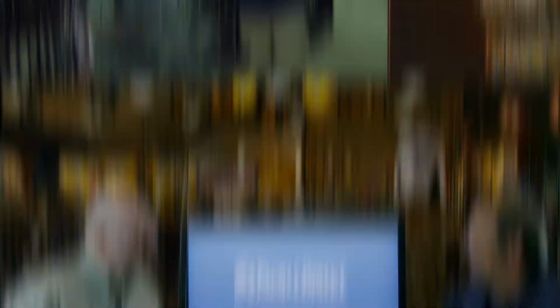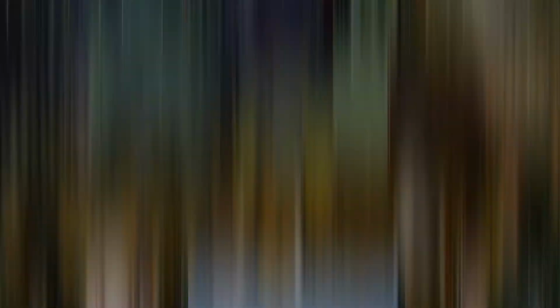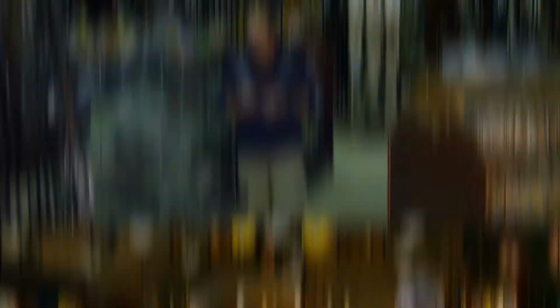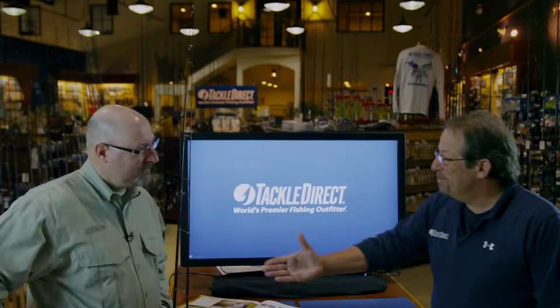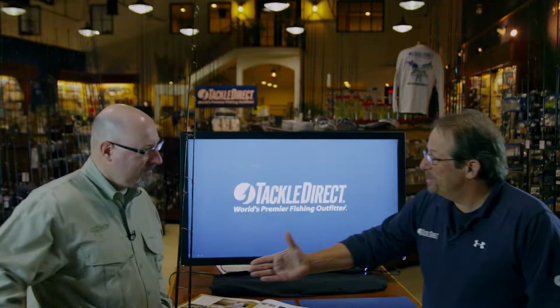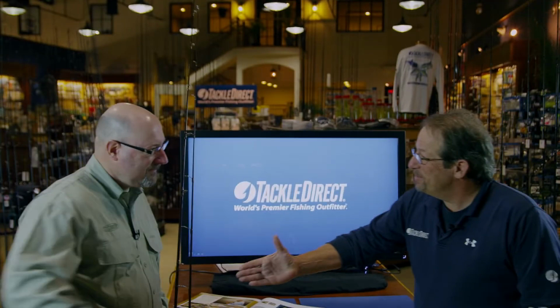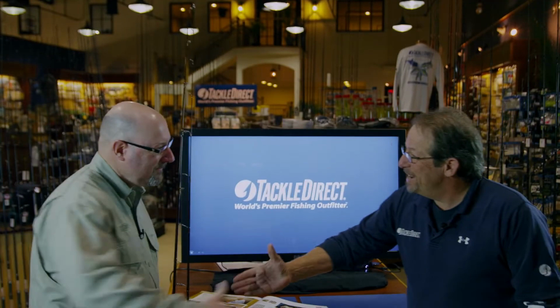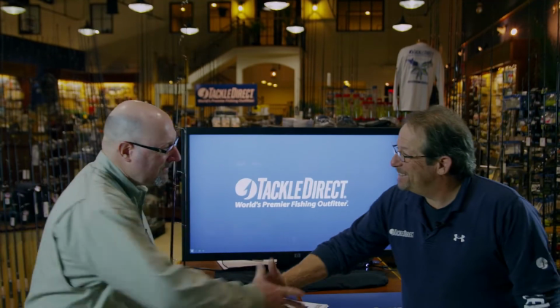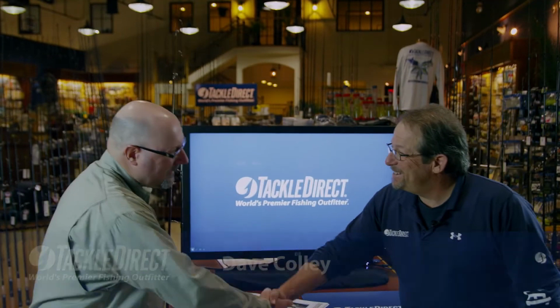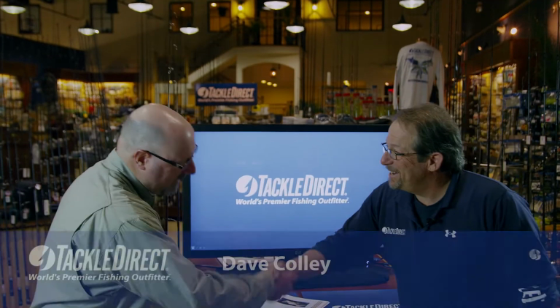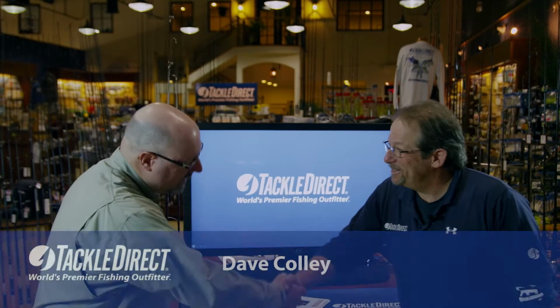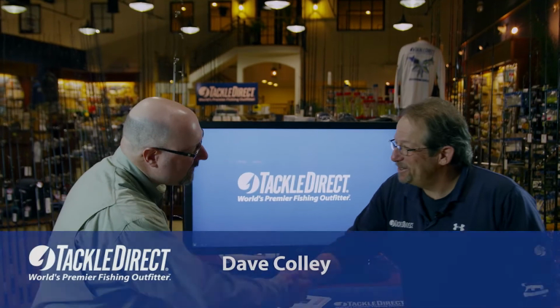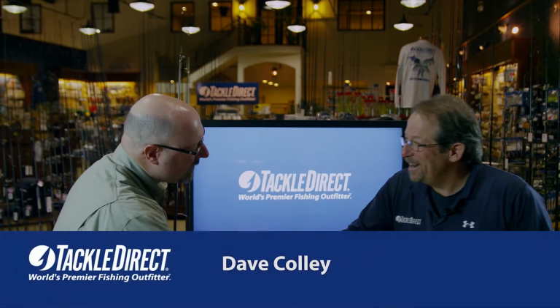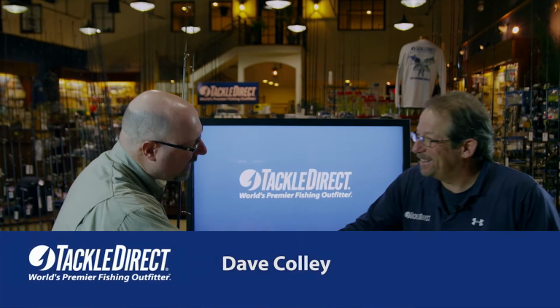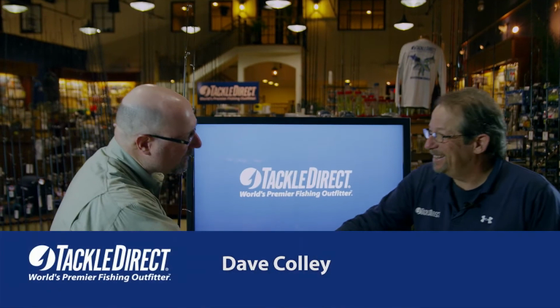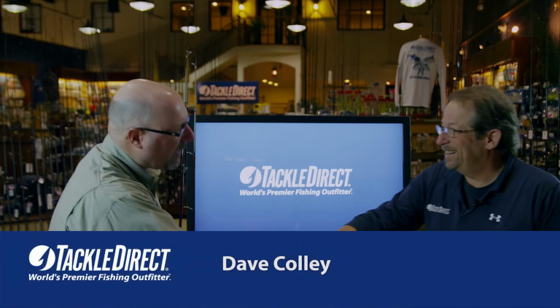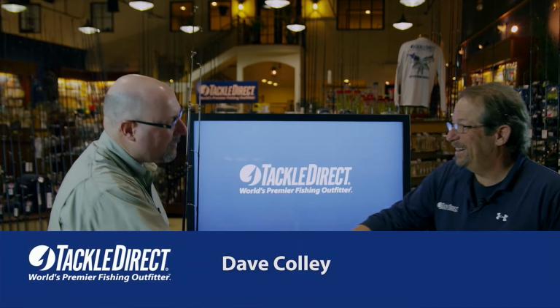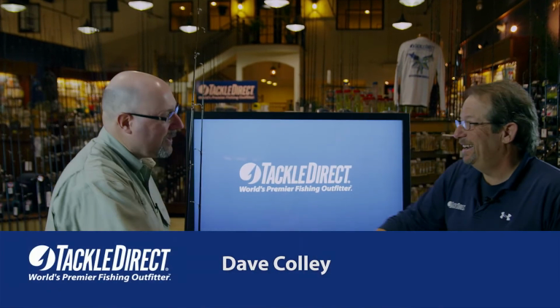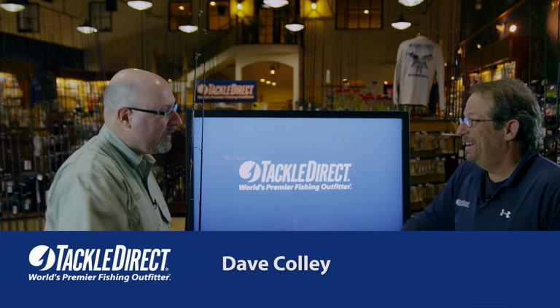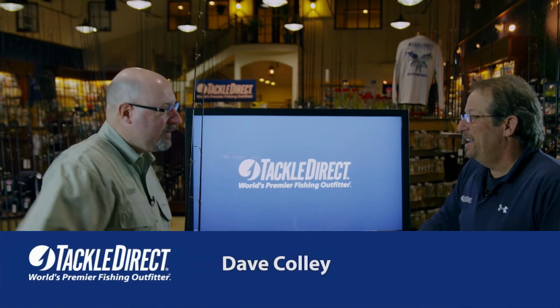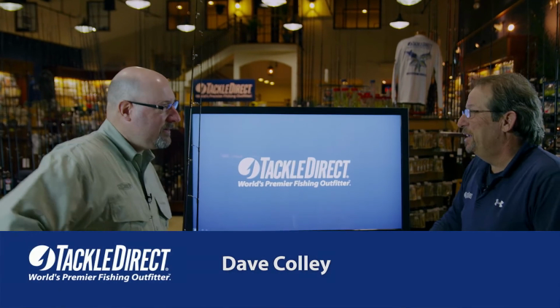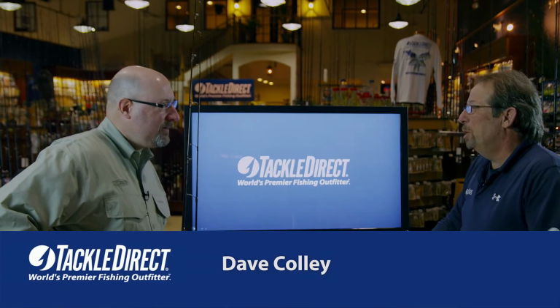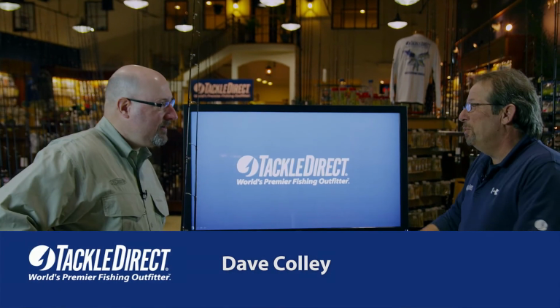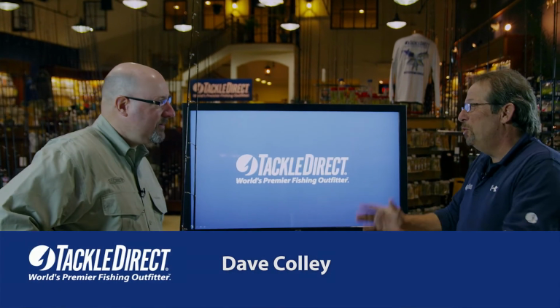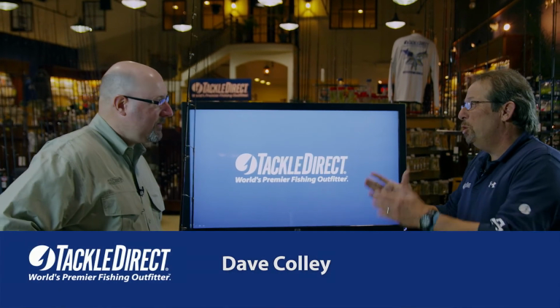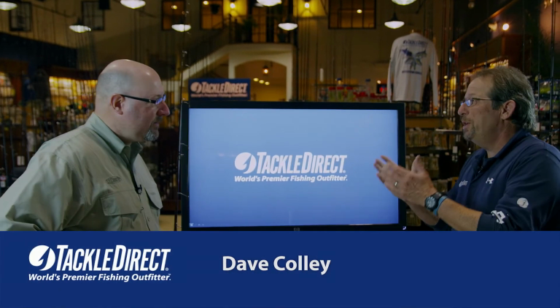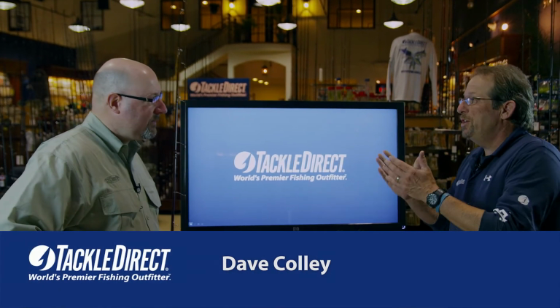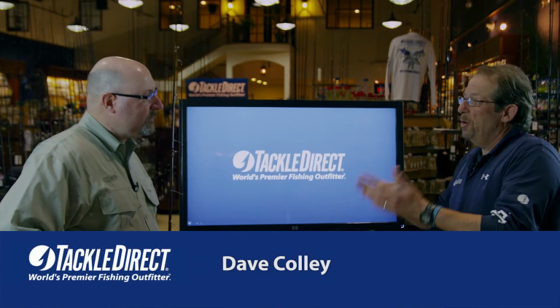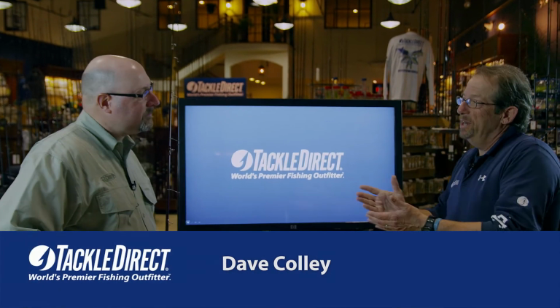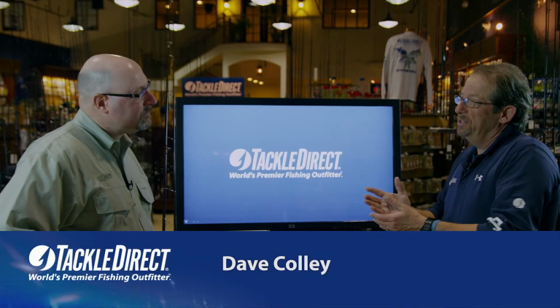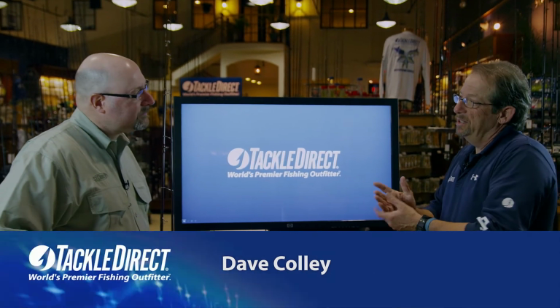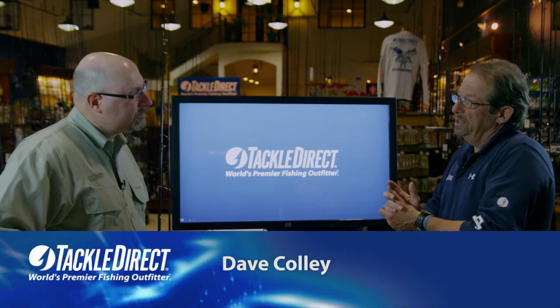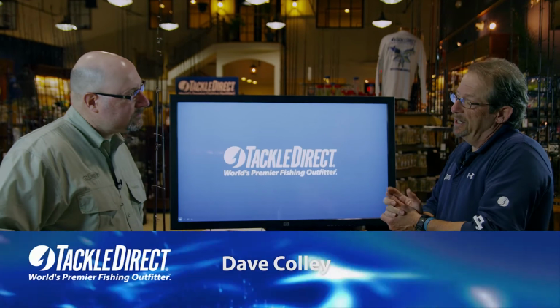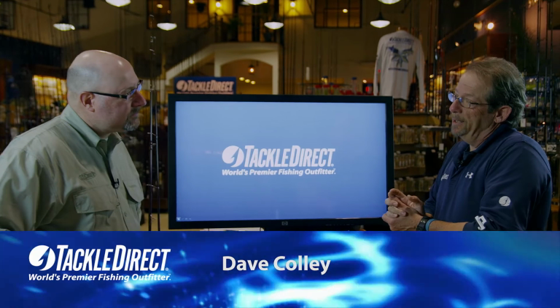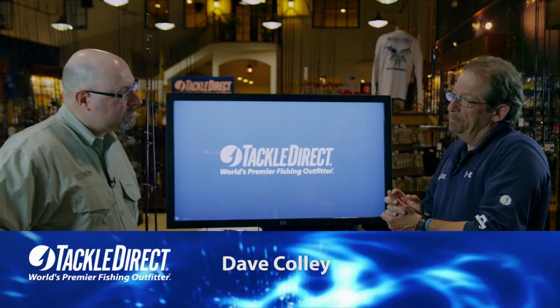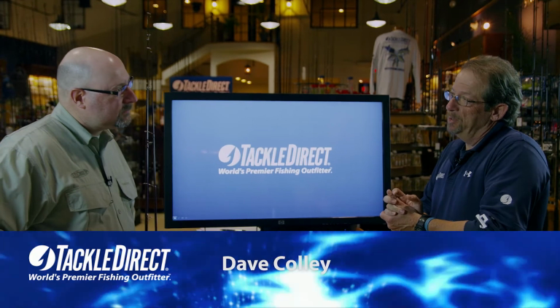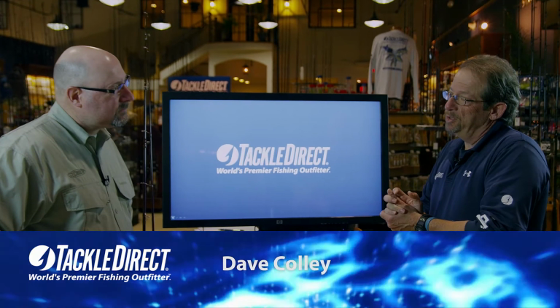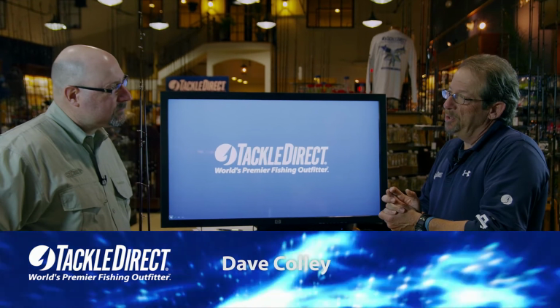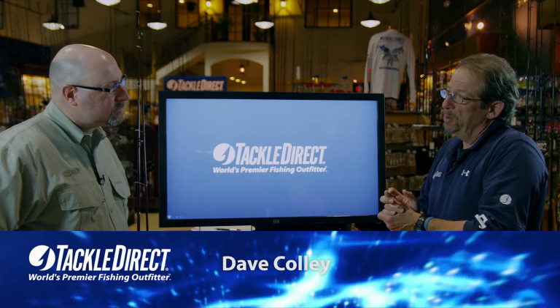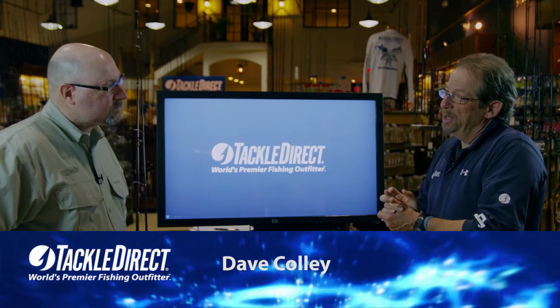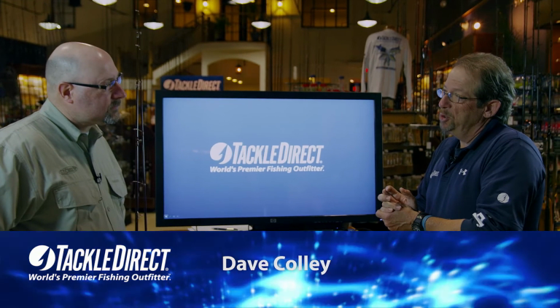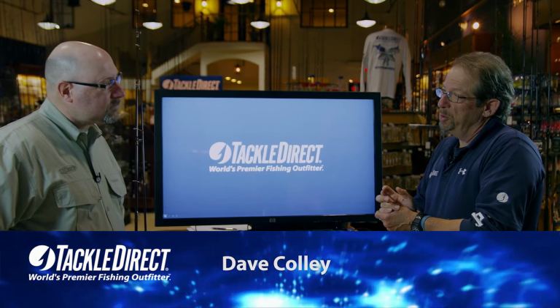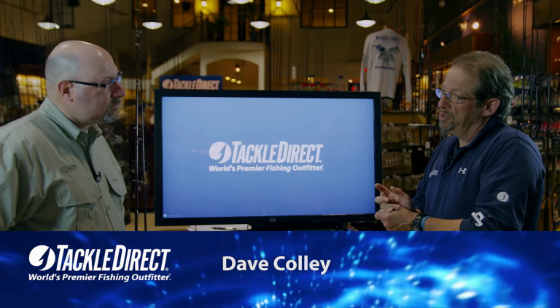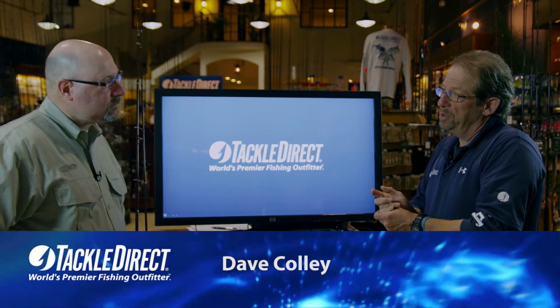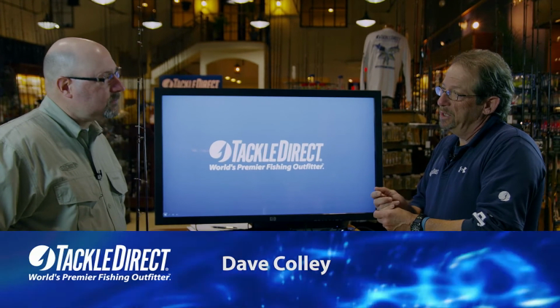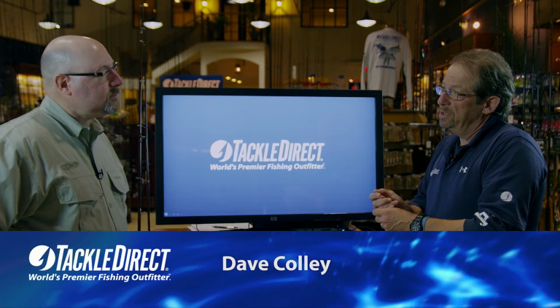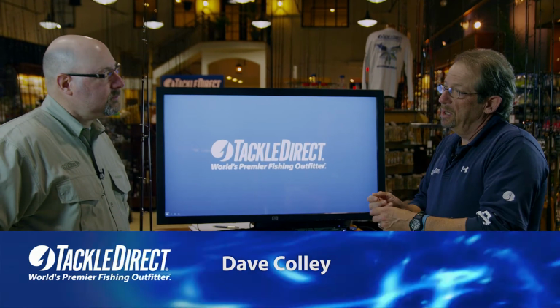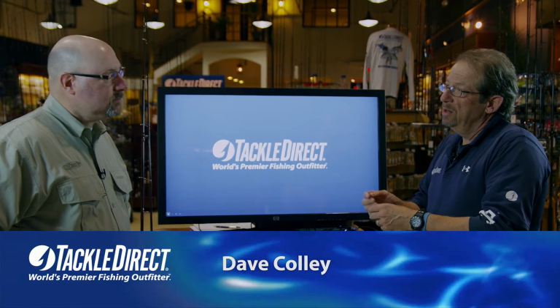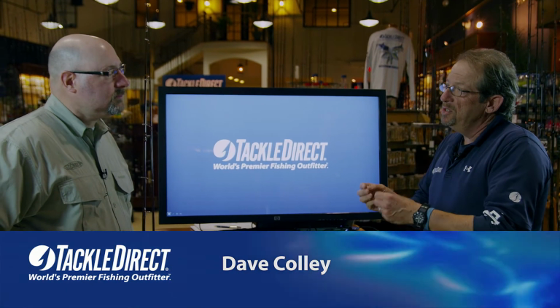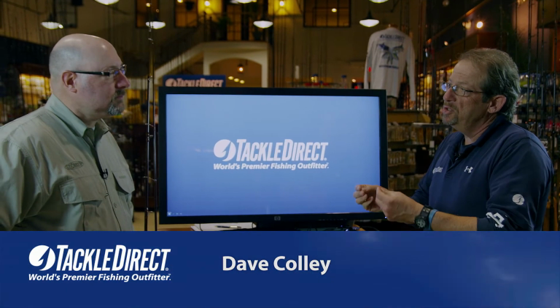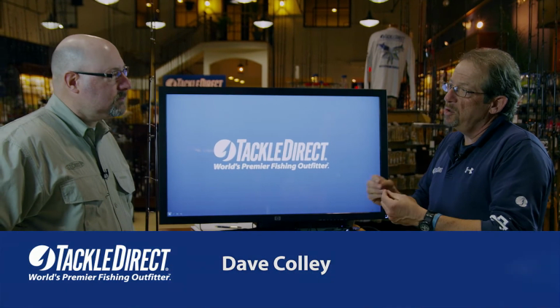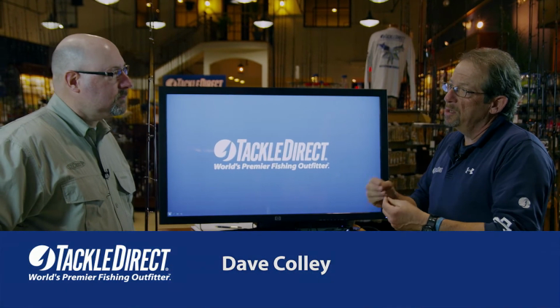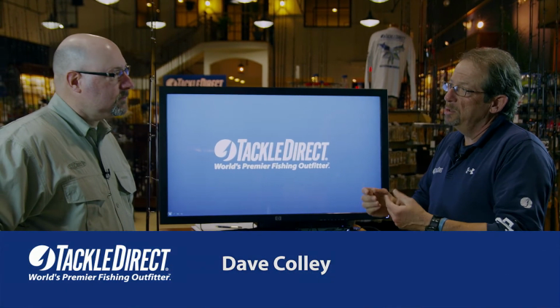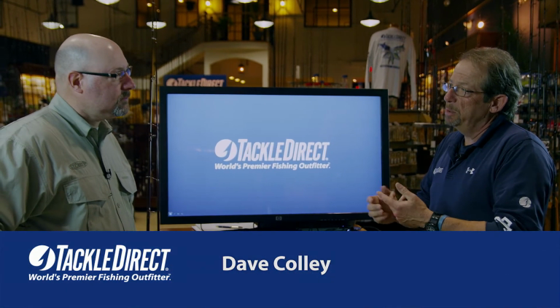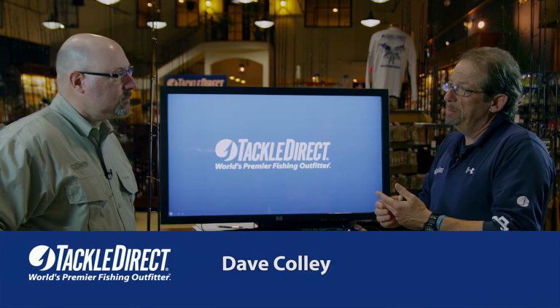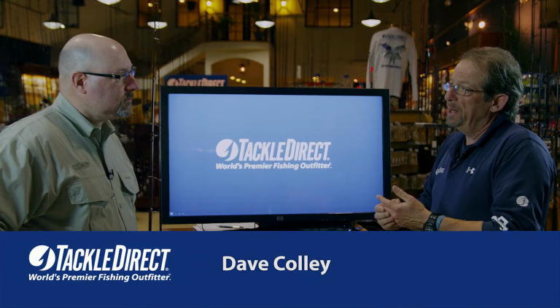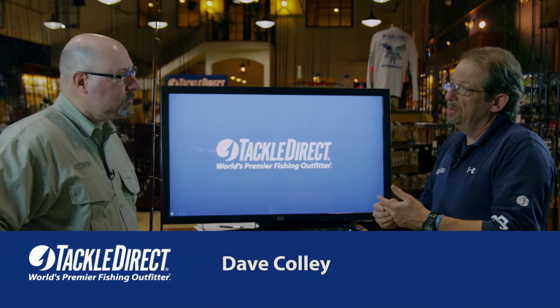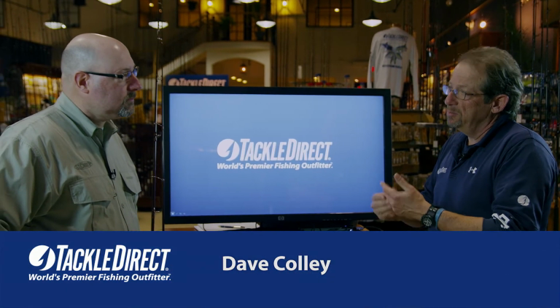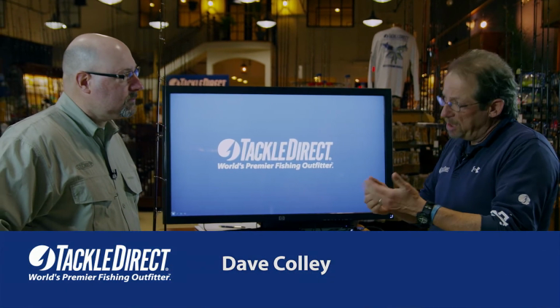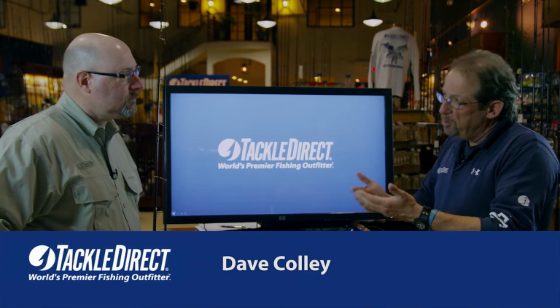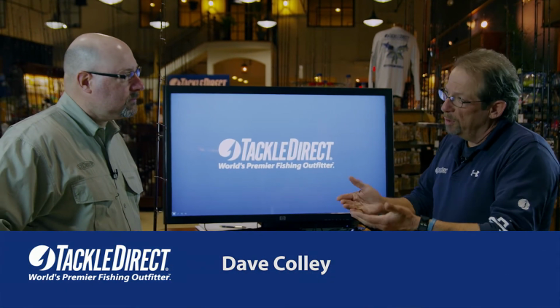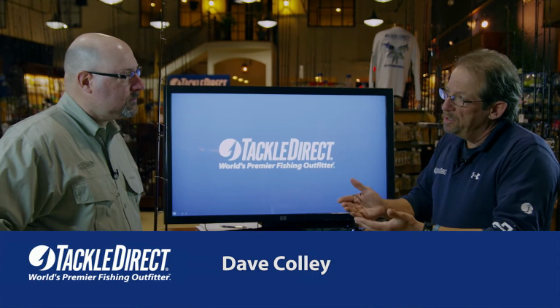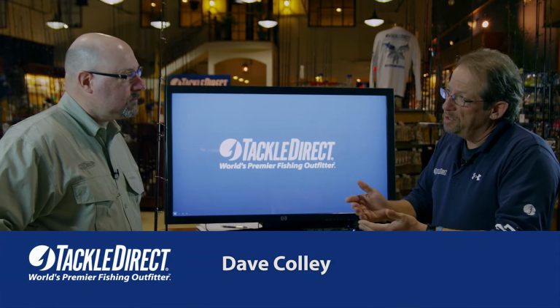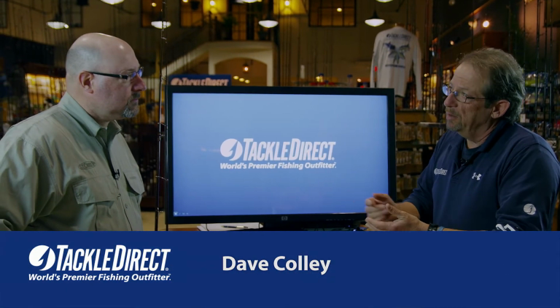Dave, welcome back to Tackle Direct. Thanks for having me on. Before we go into the St. Croix Inshore Series, let's just talk a little bit about St. Croix itself.